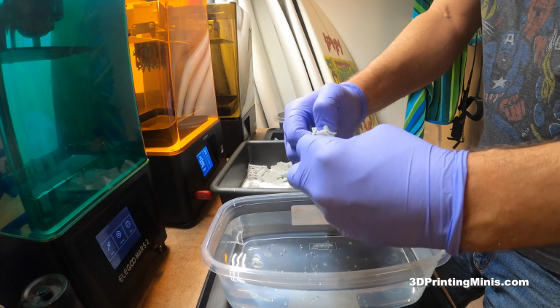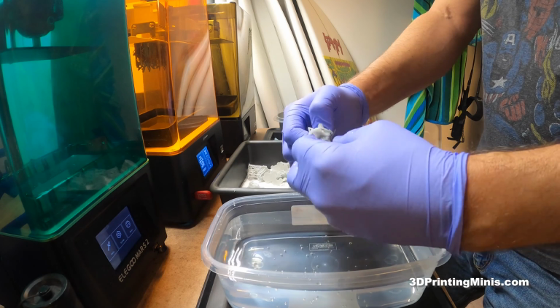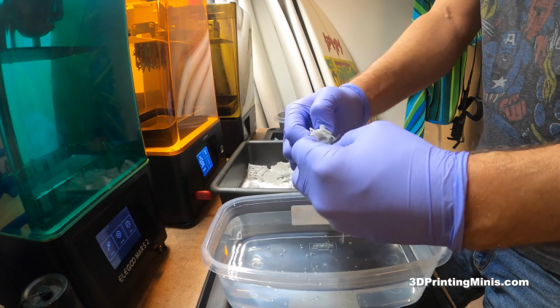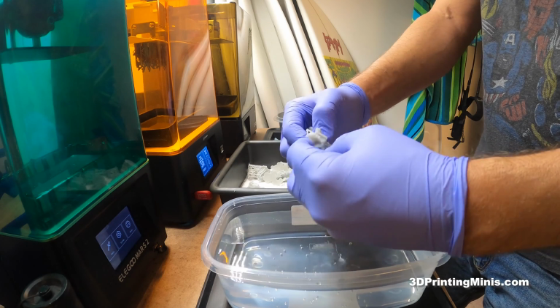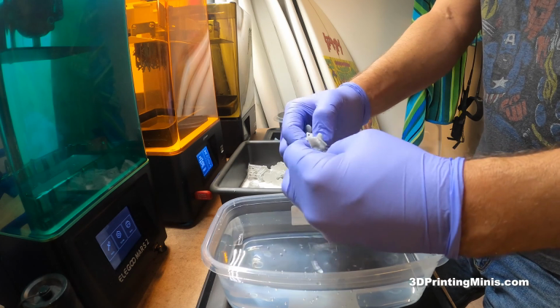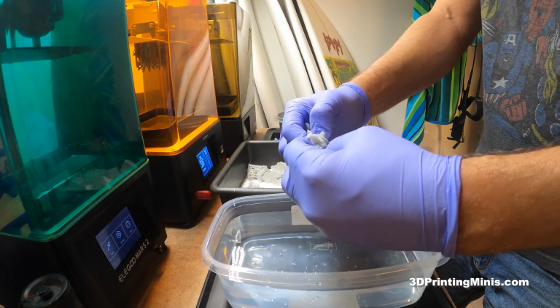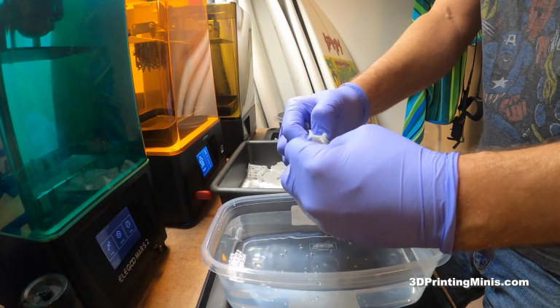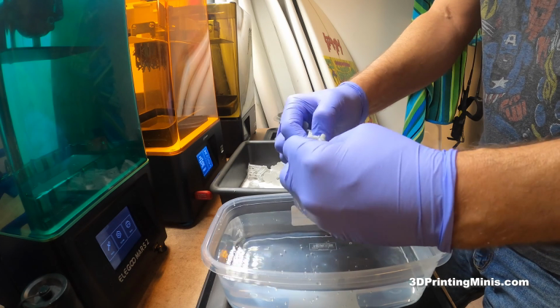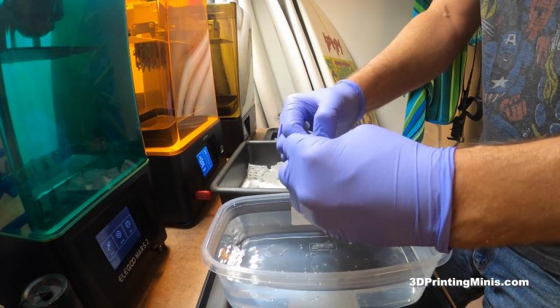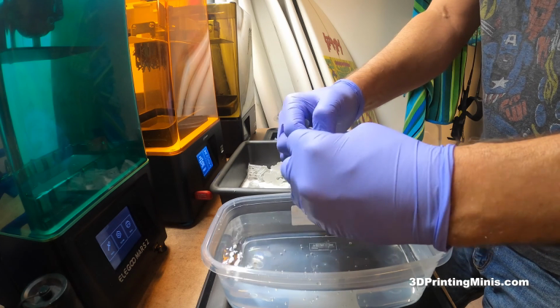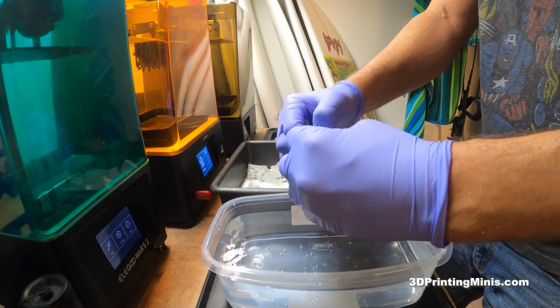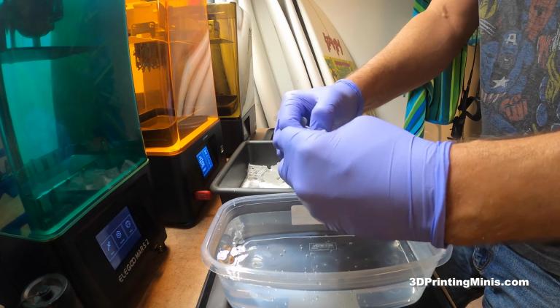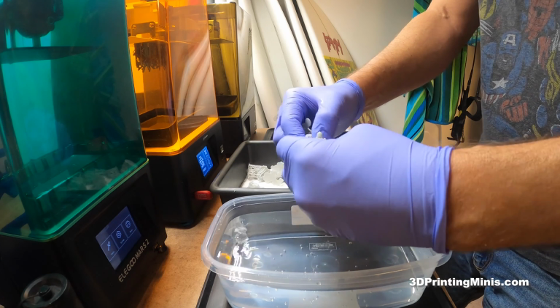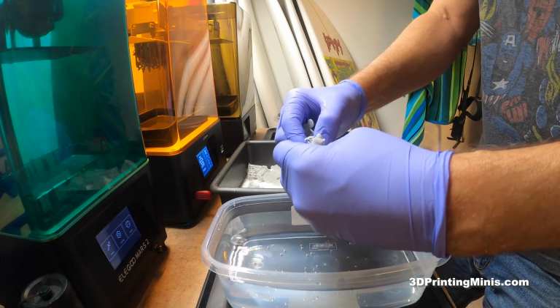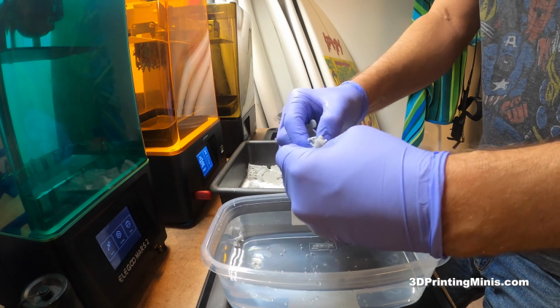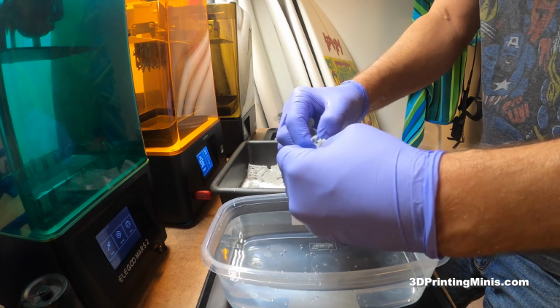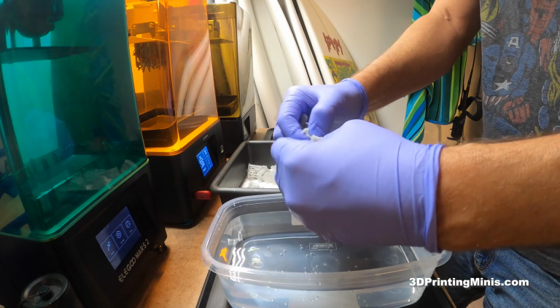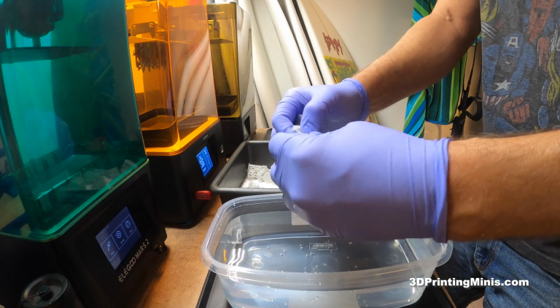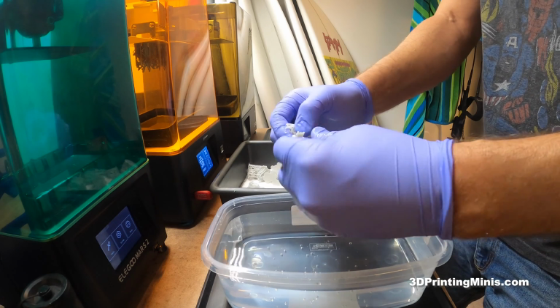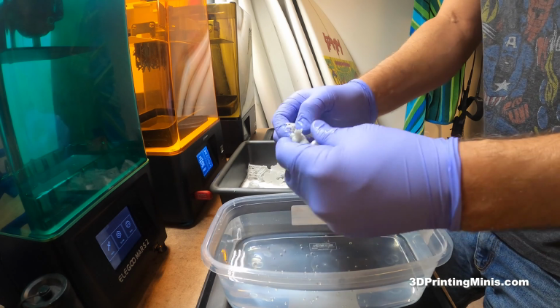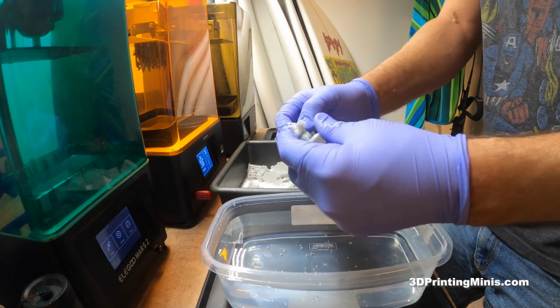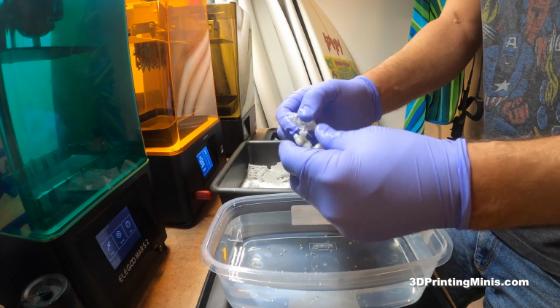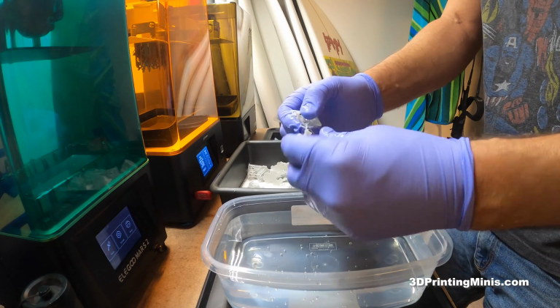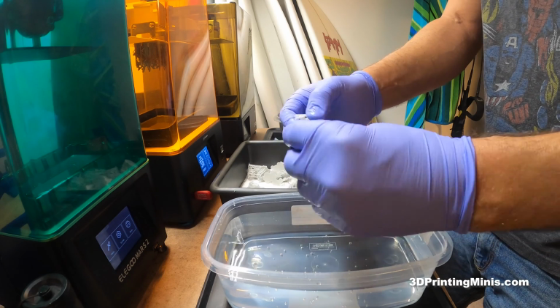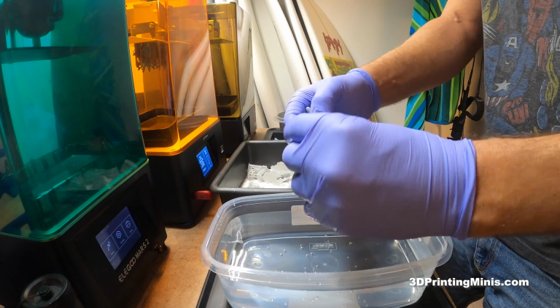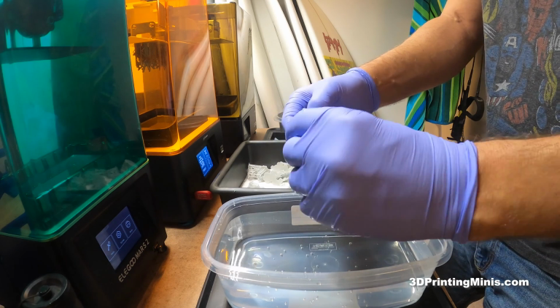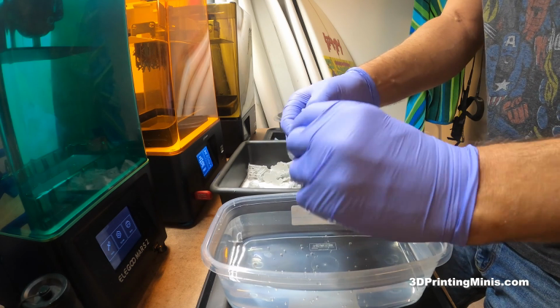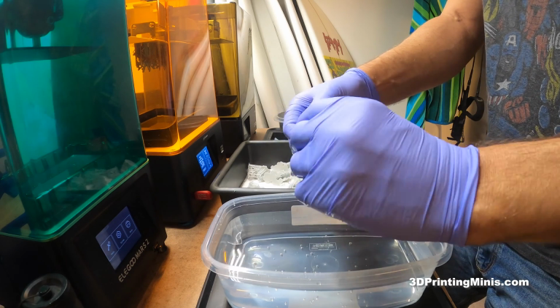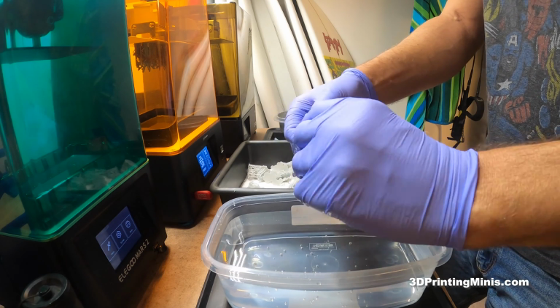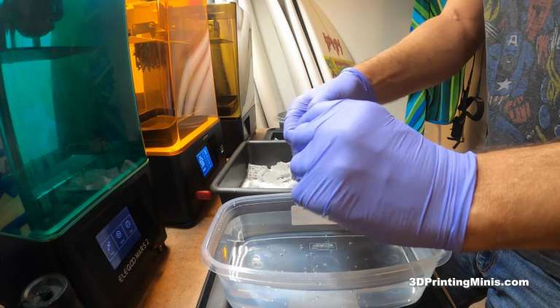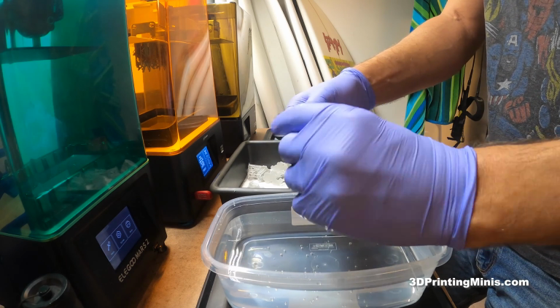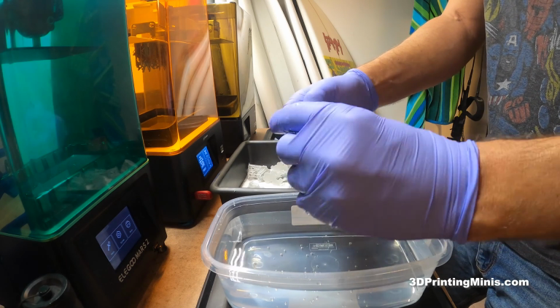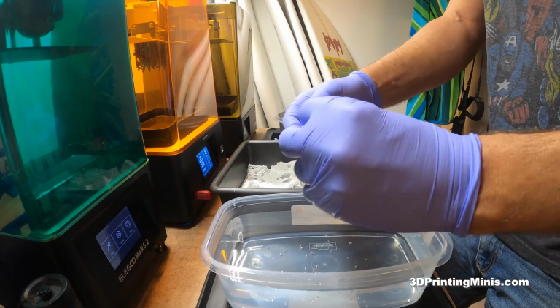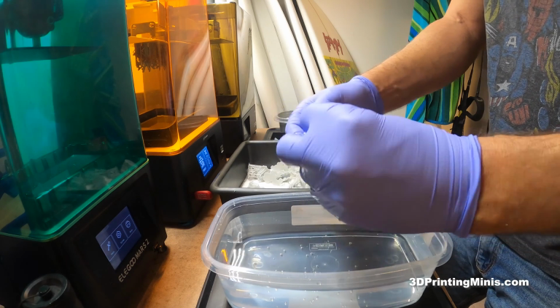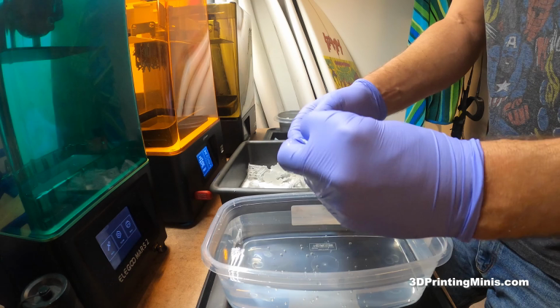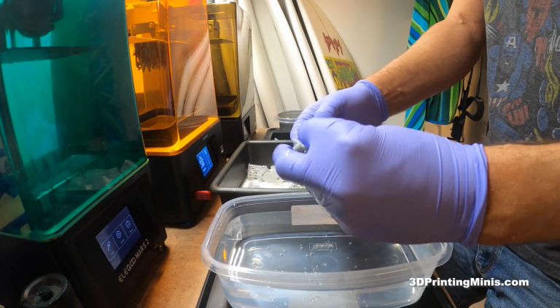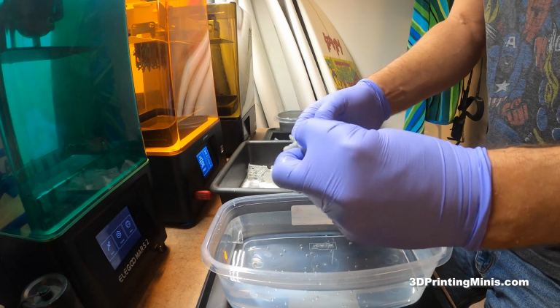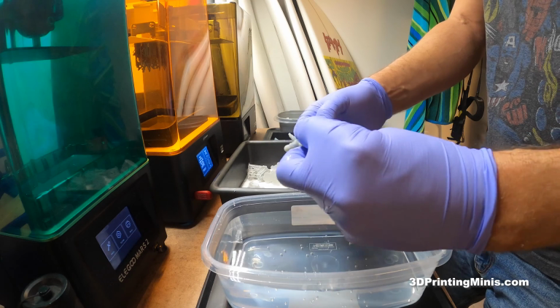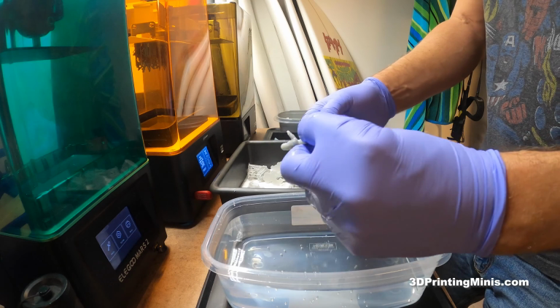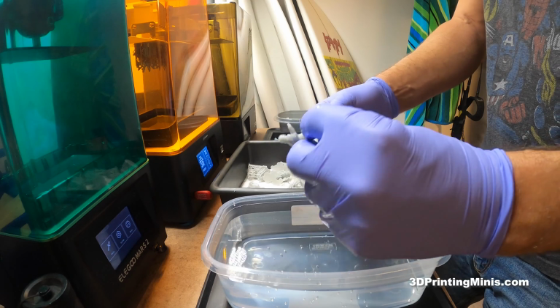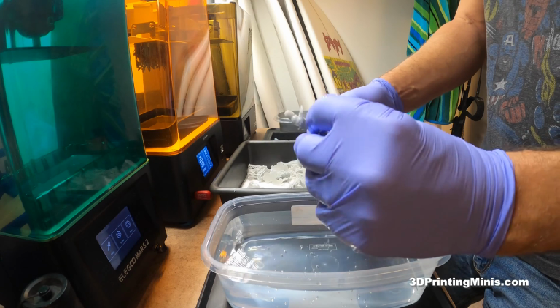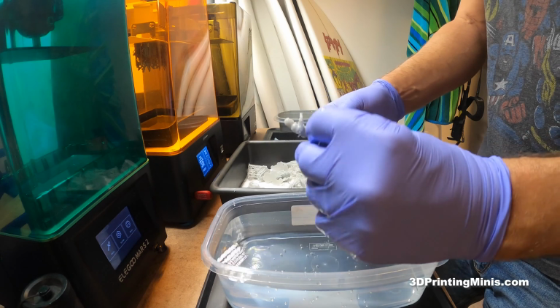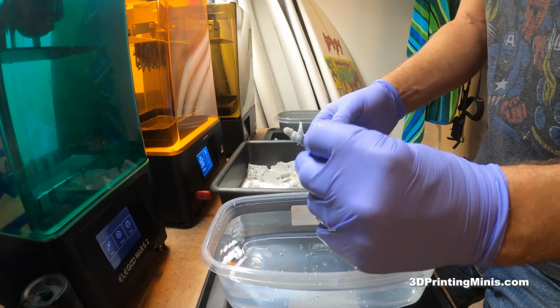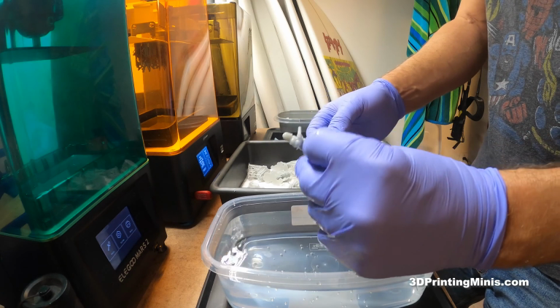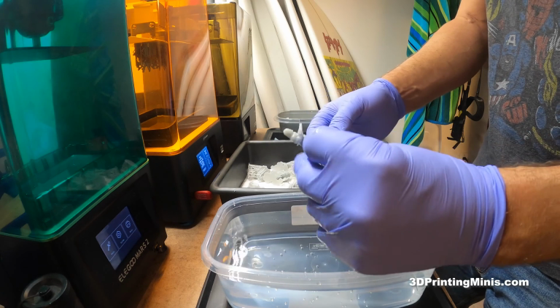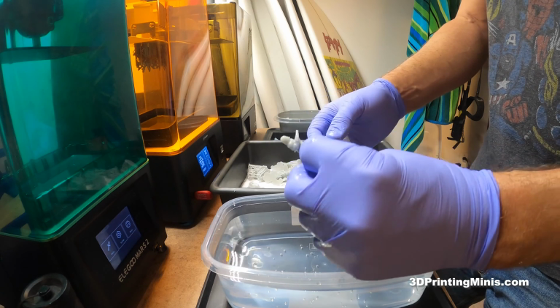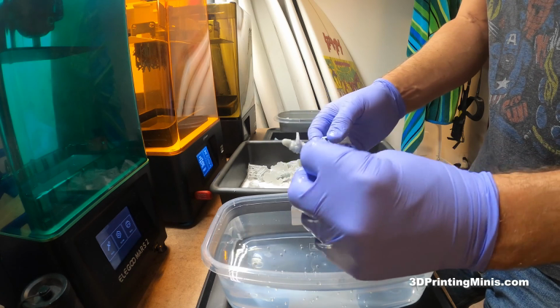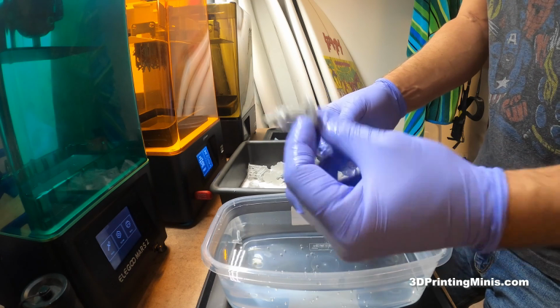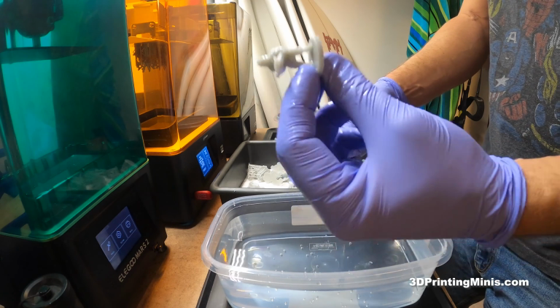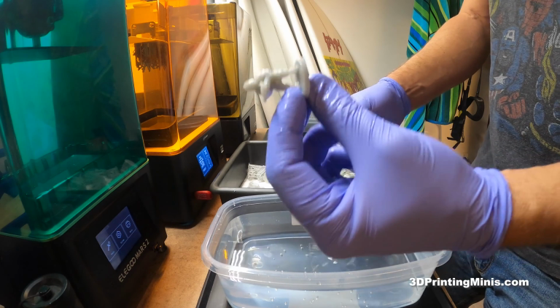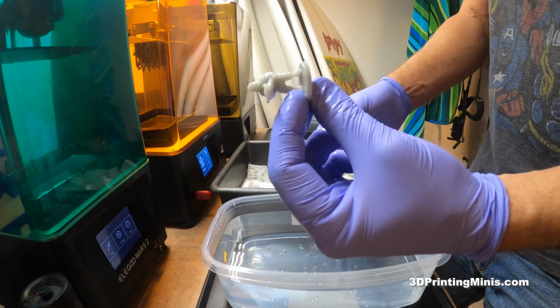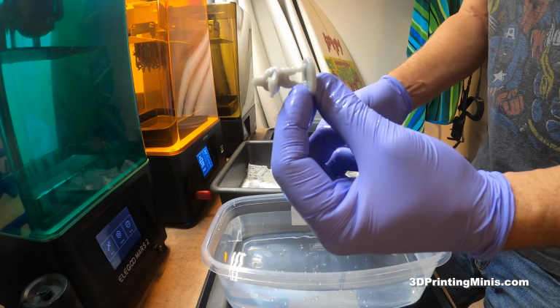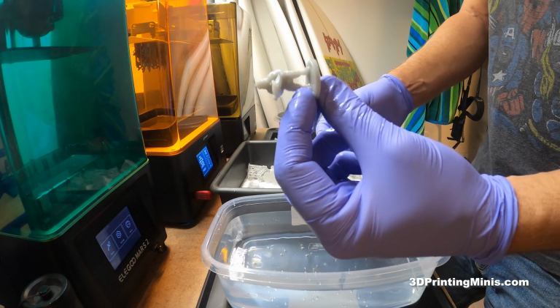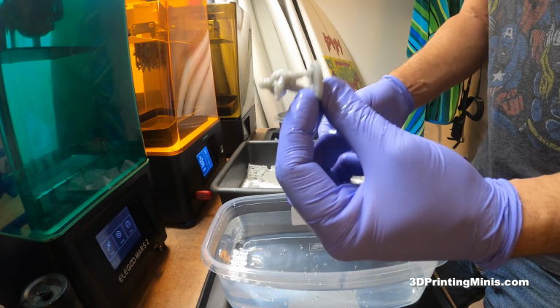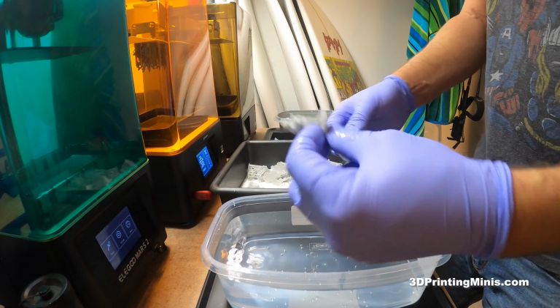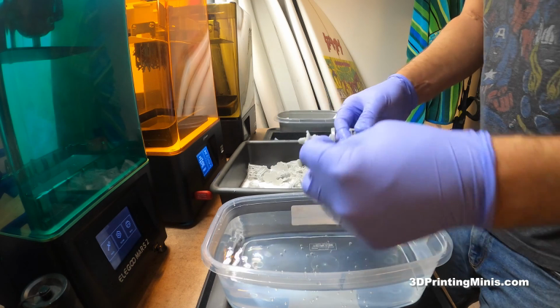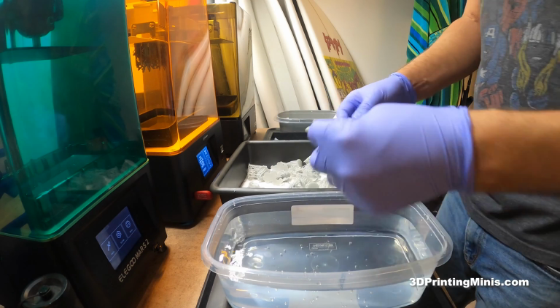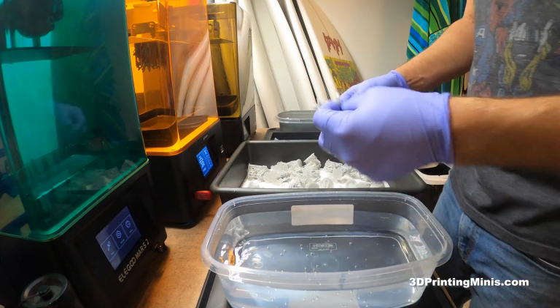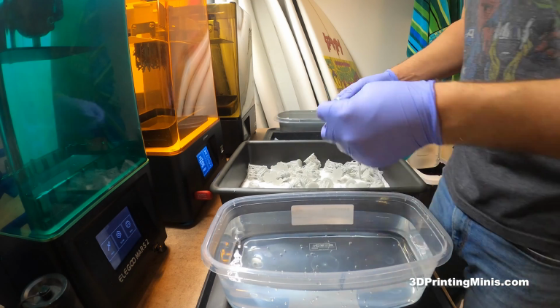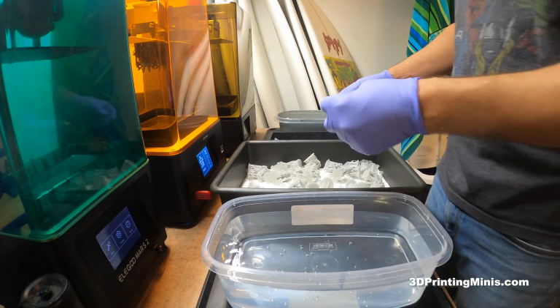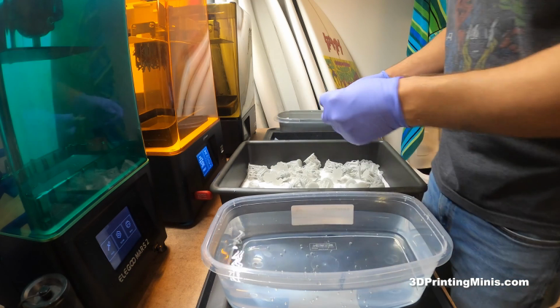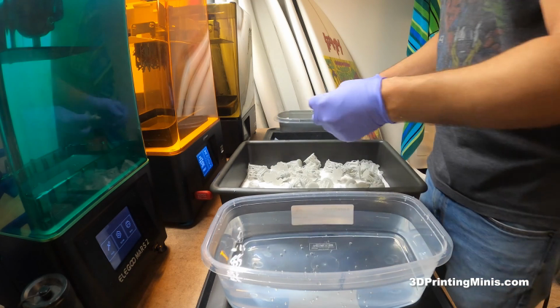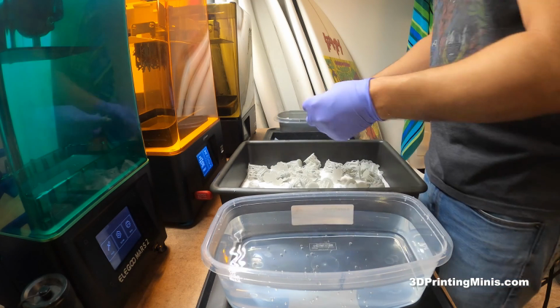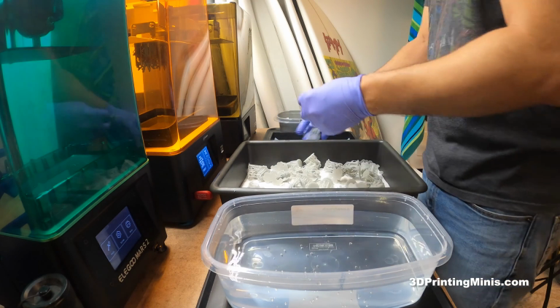Give yourself a sun tan — yeah, careful. You can burn yourself if you shine it on yourself for an hour, so don't do that. Again, these come right off.